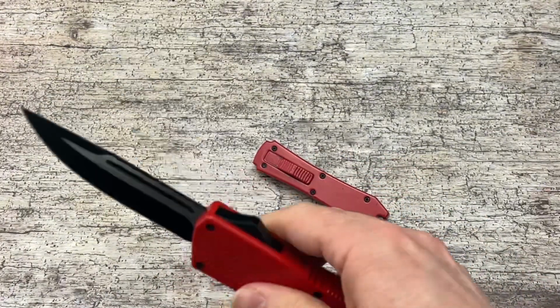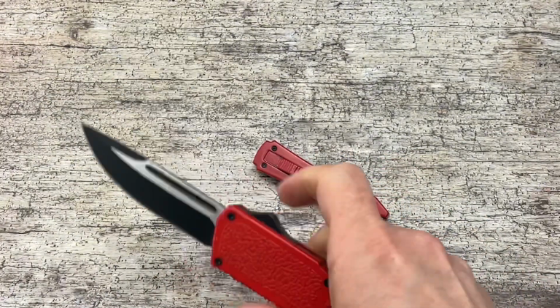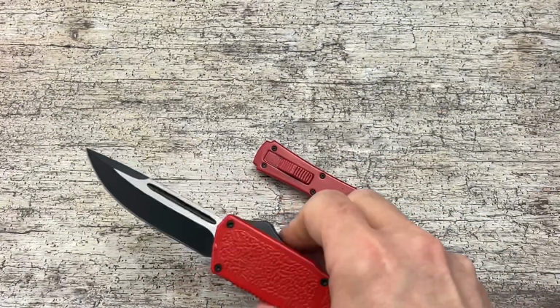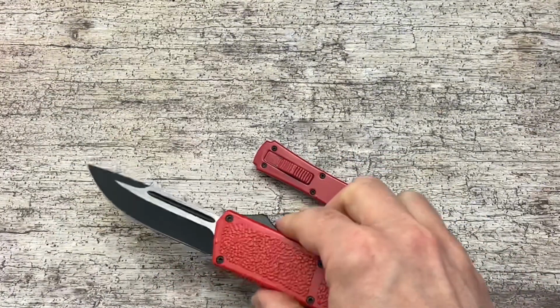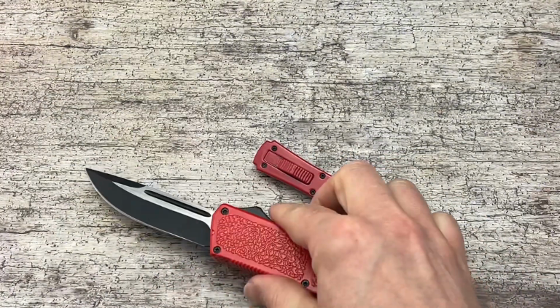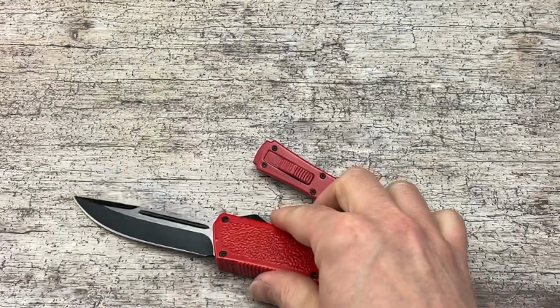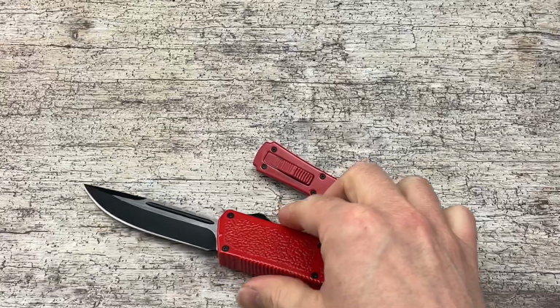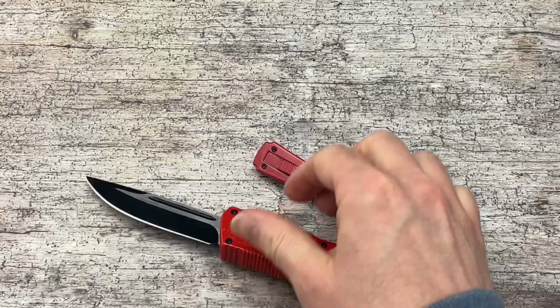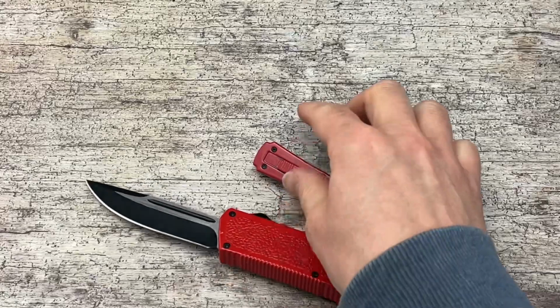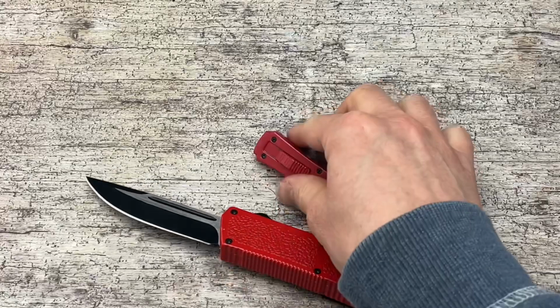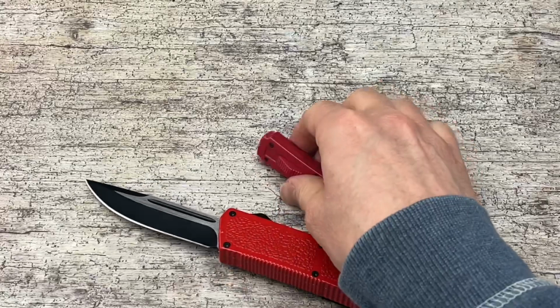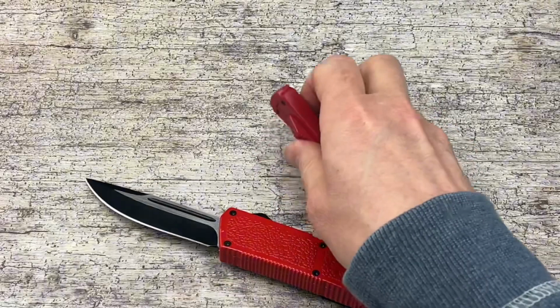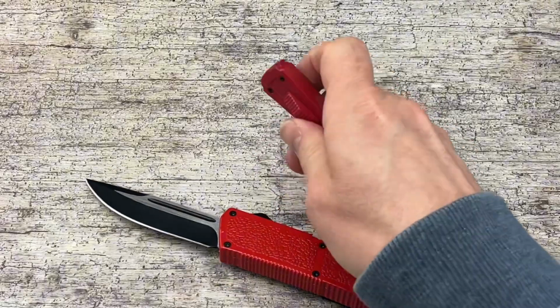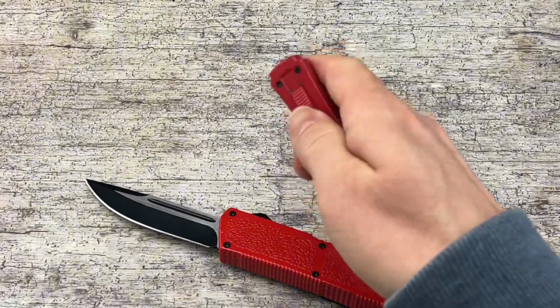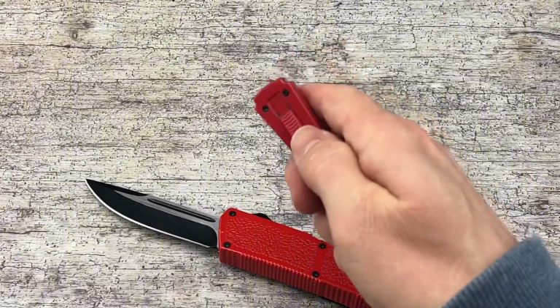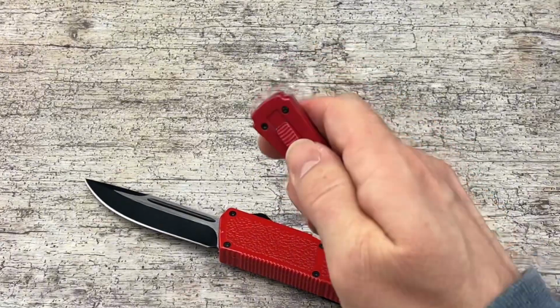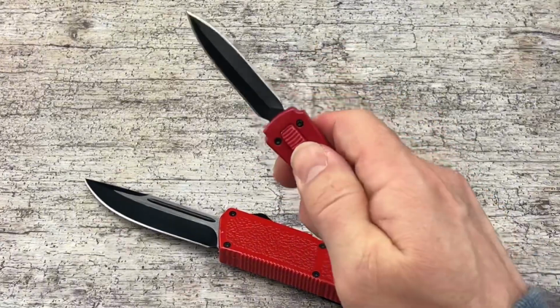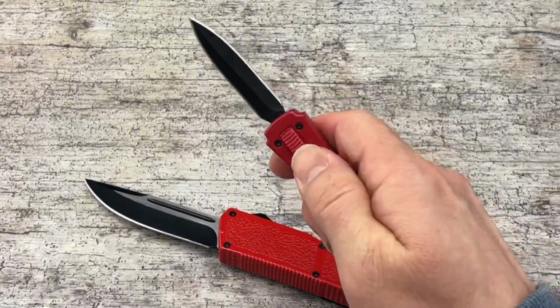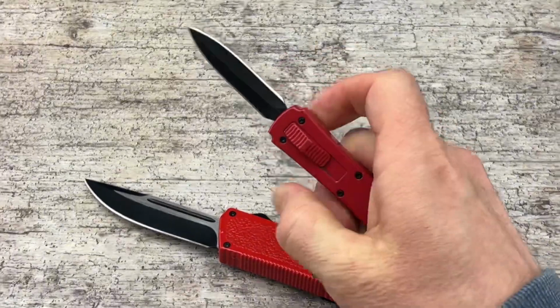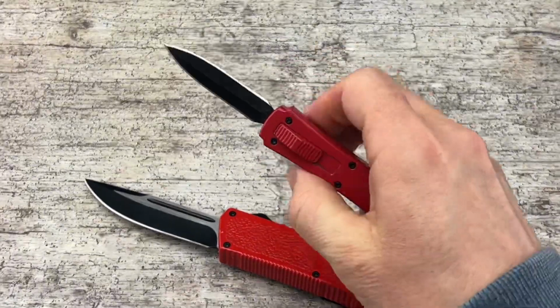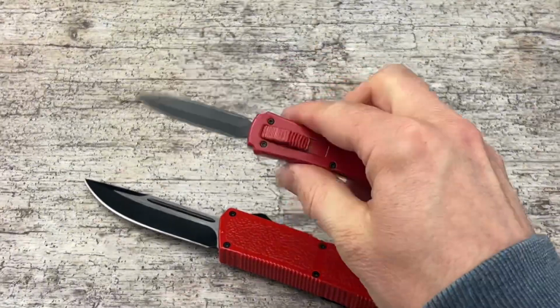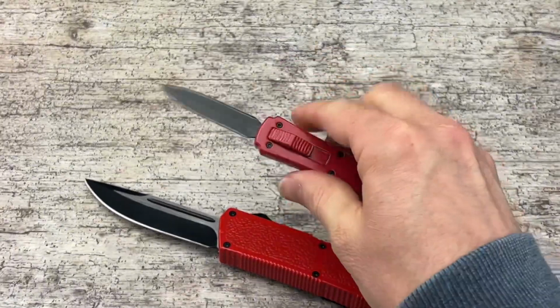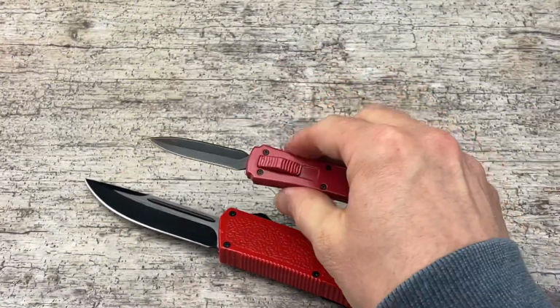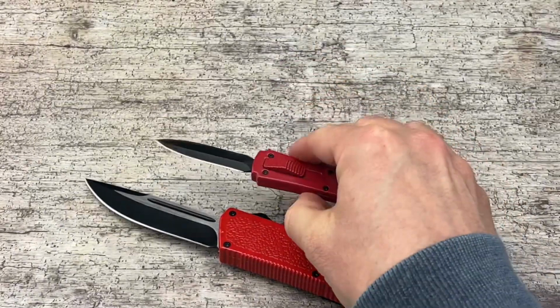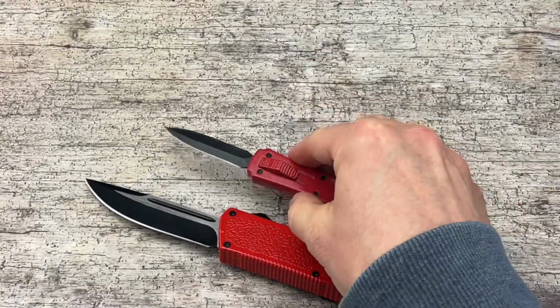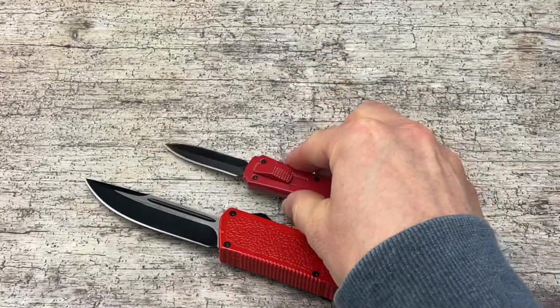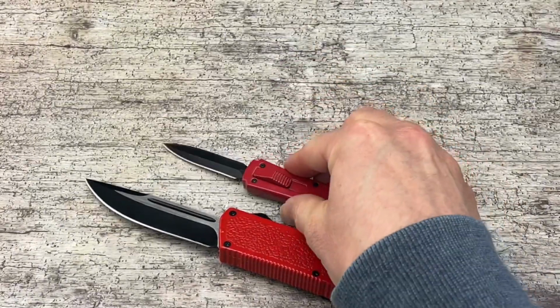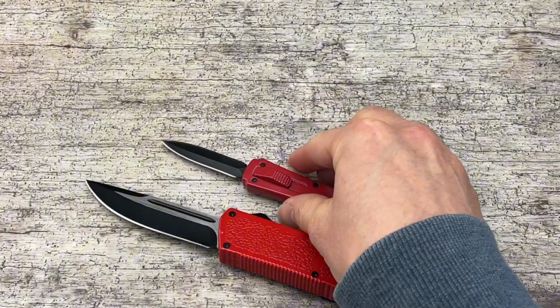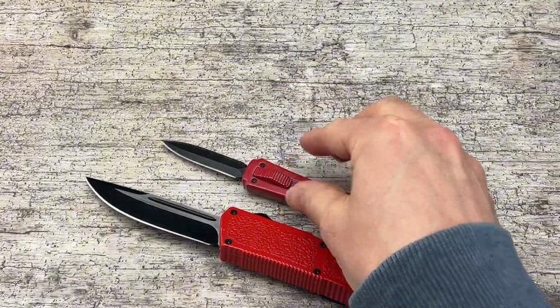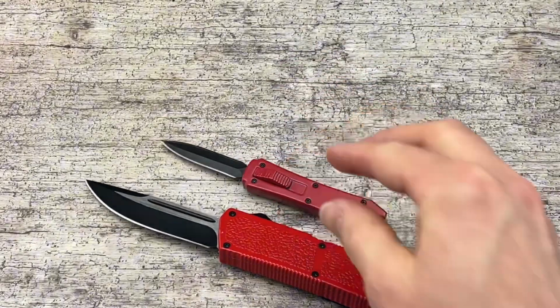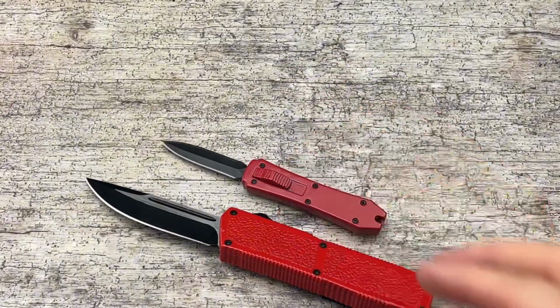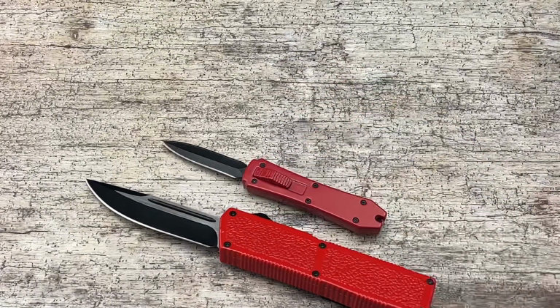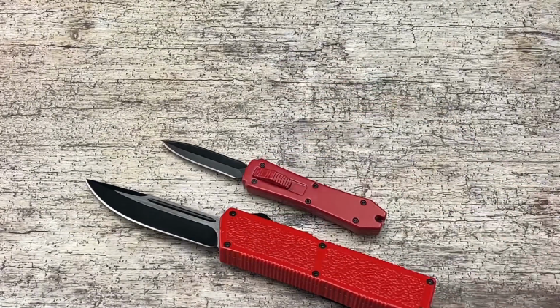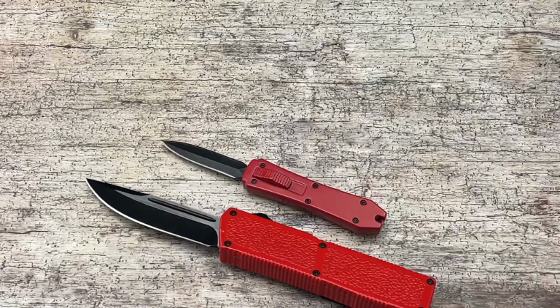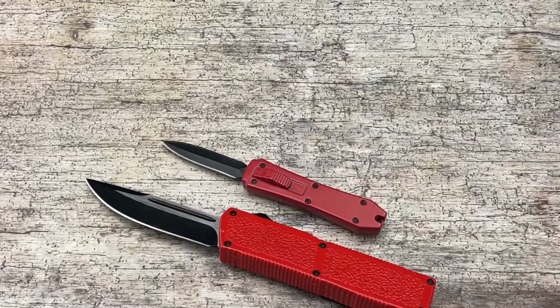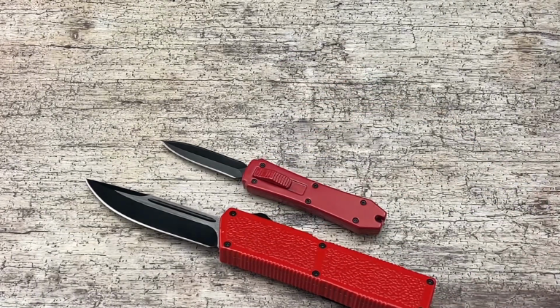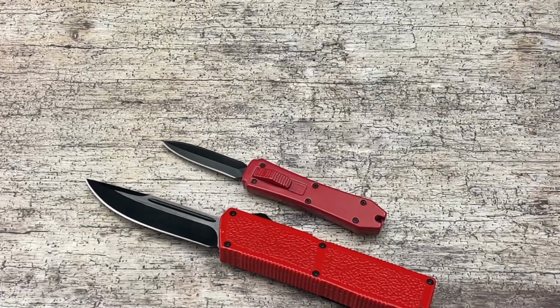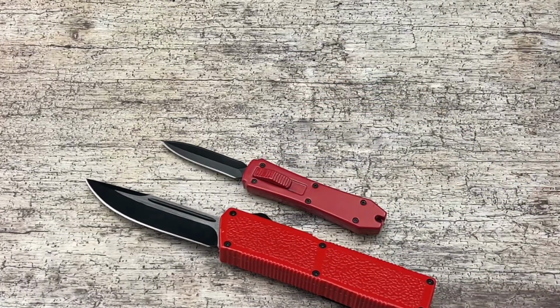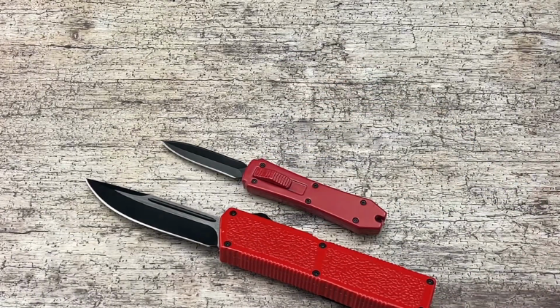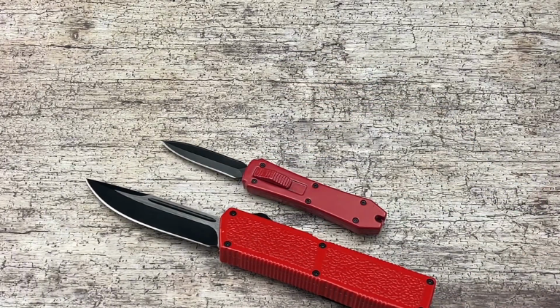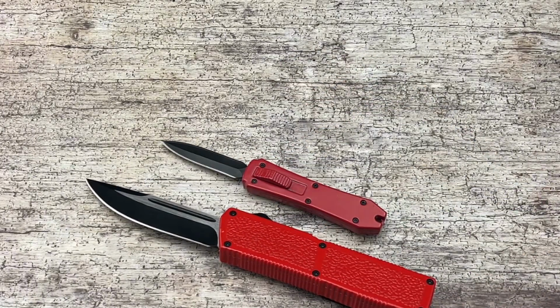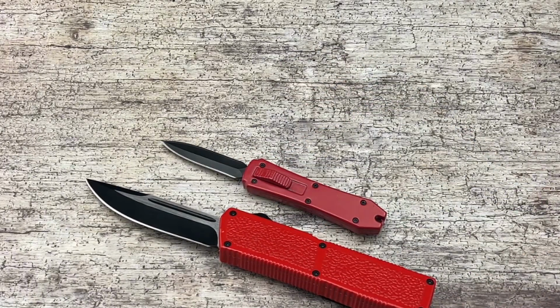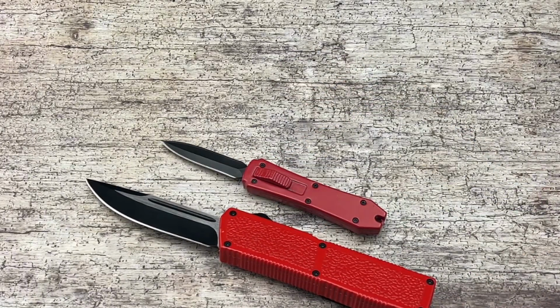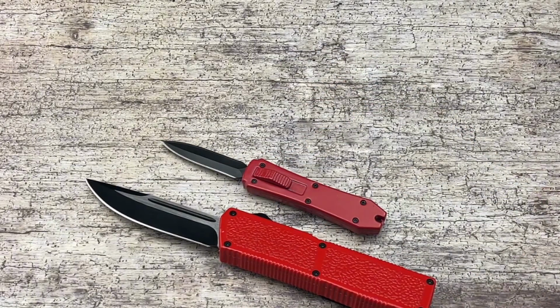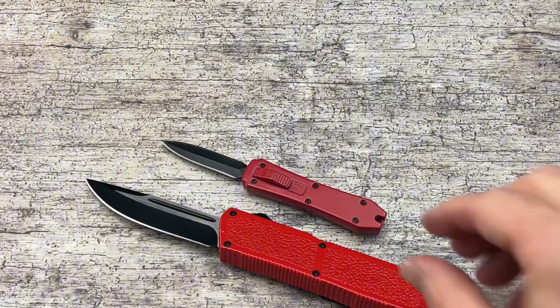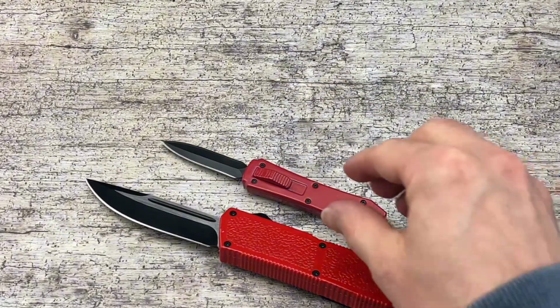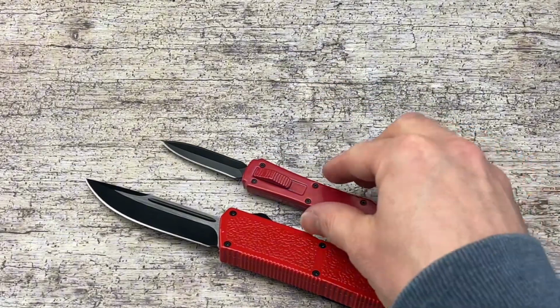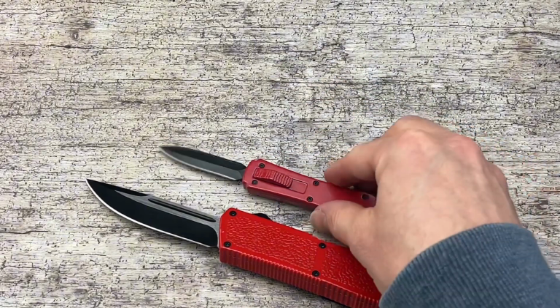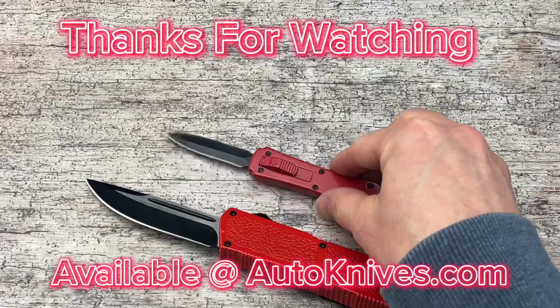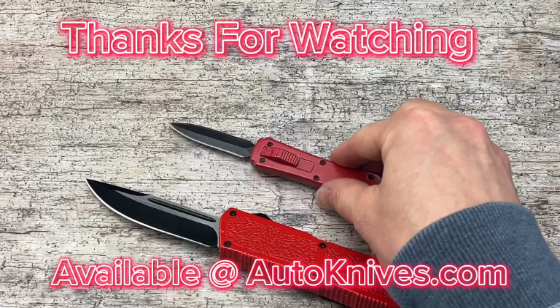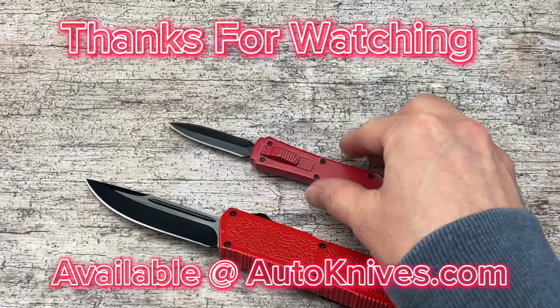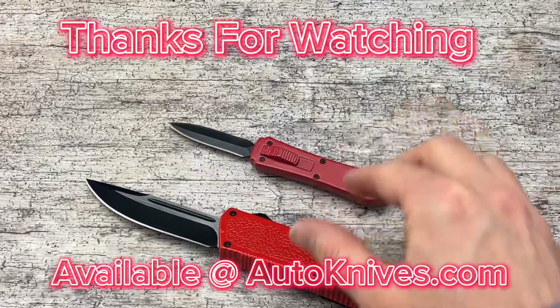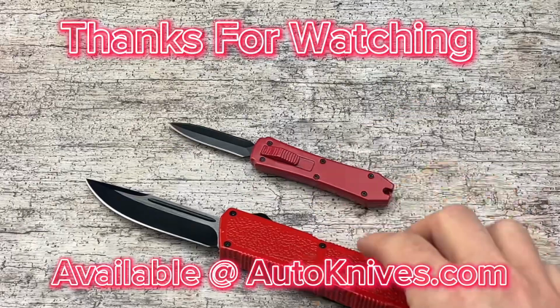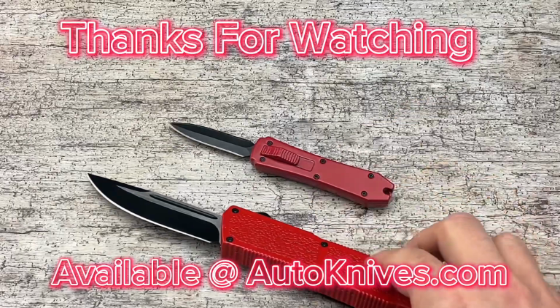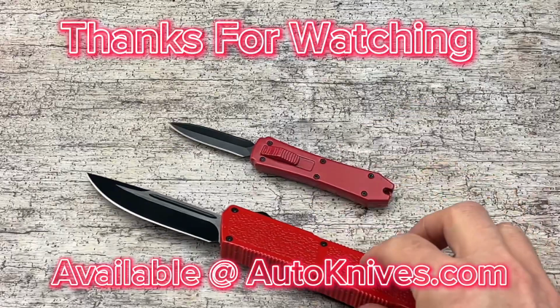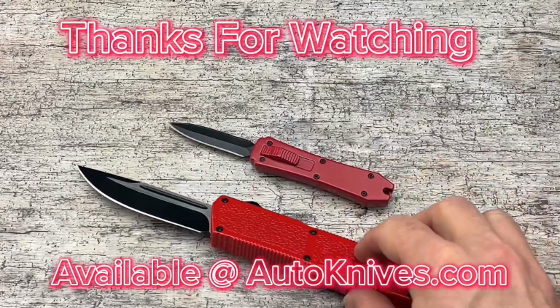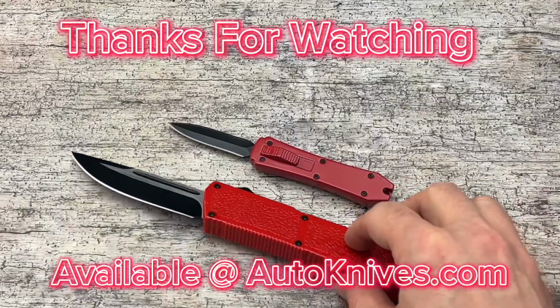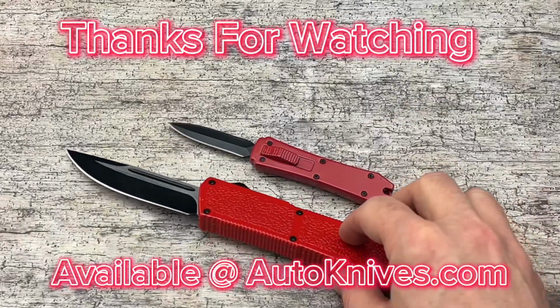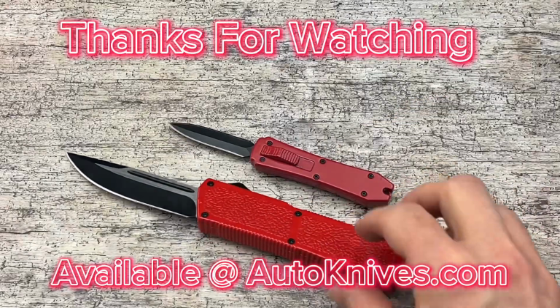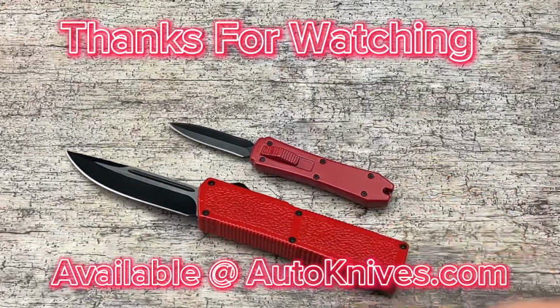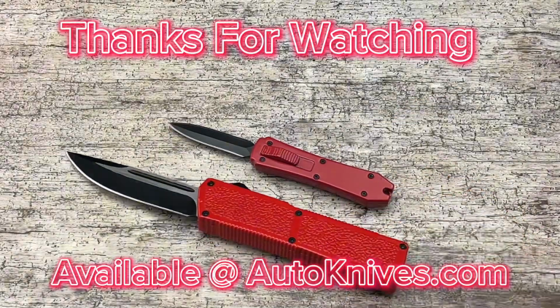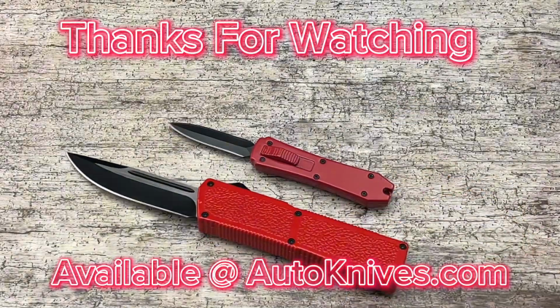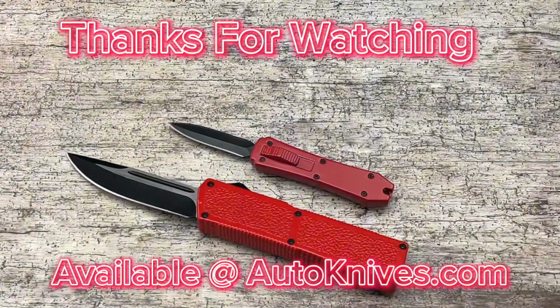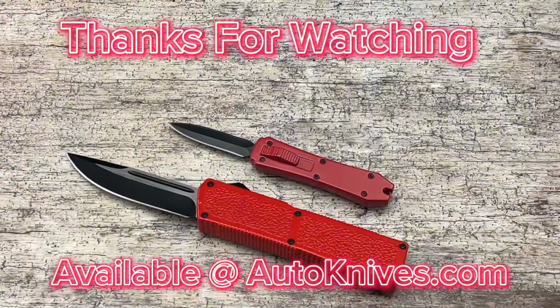Just these few little steps will help keep your OTF up and running. Thanks for checking out the video and don't forget to subscribe.